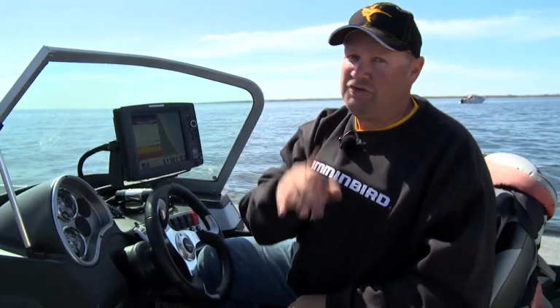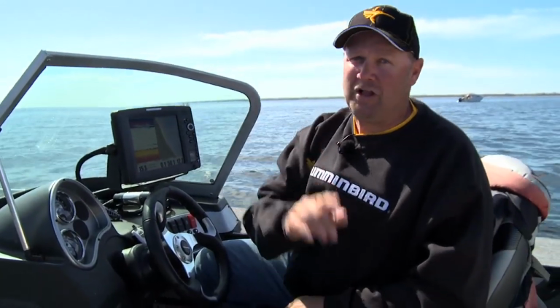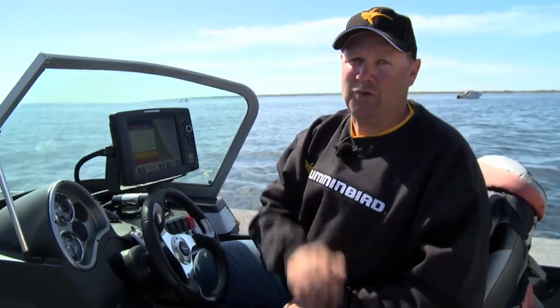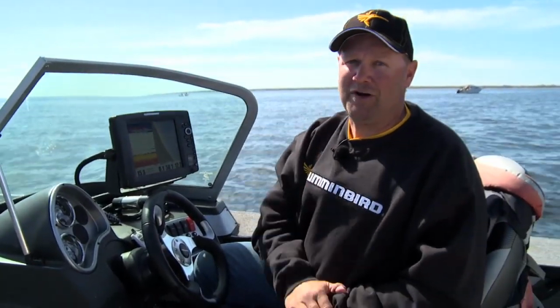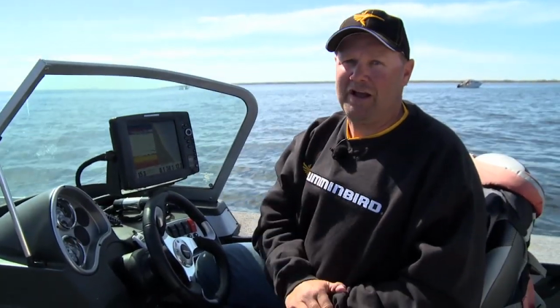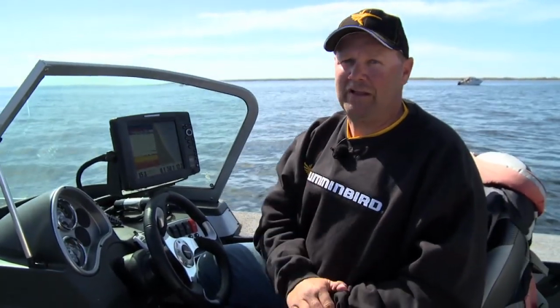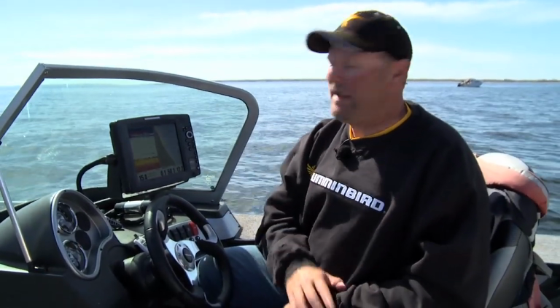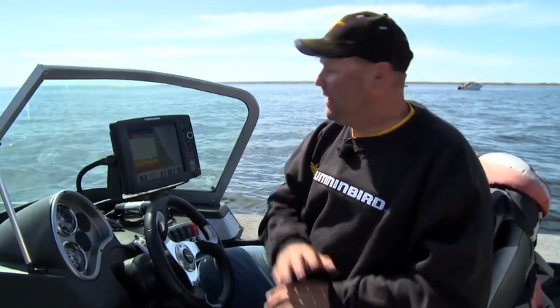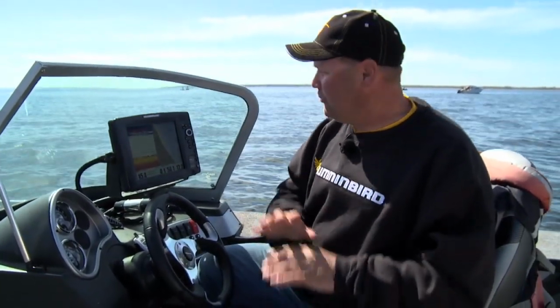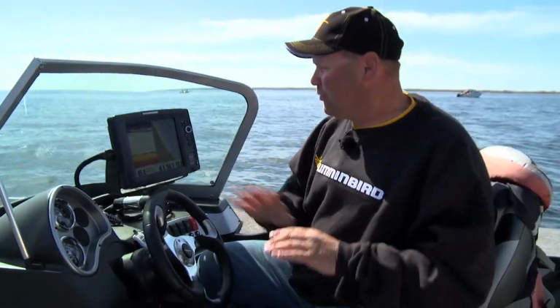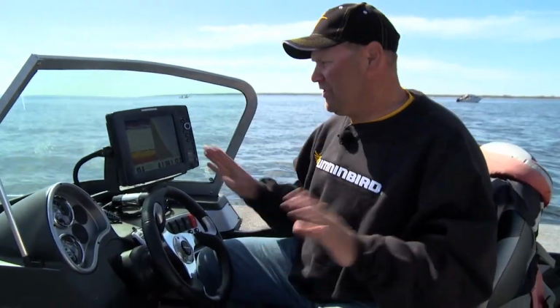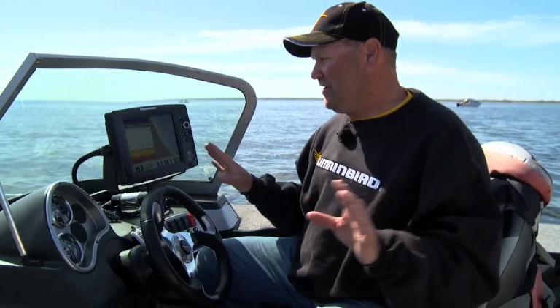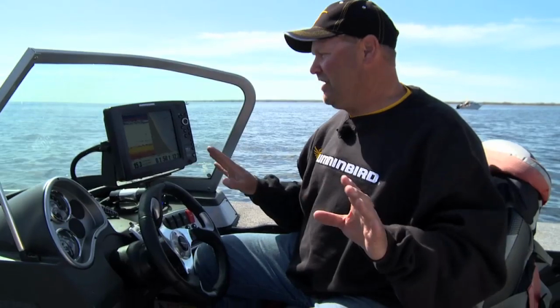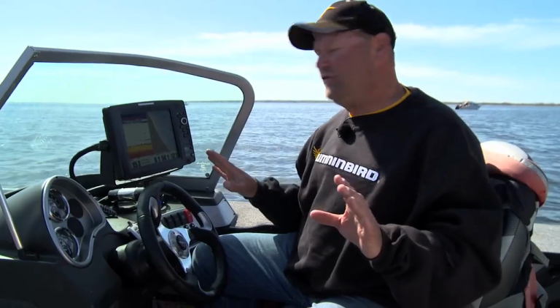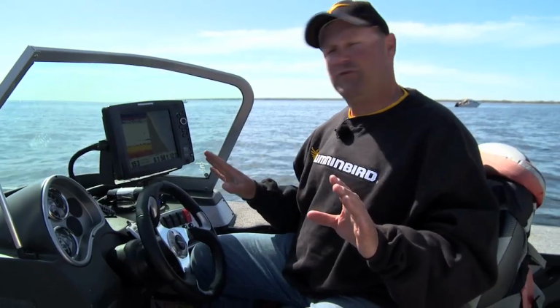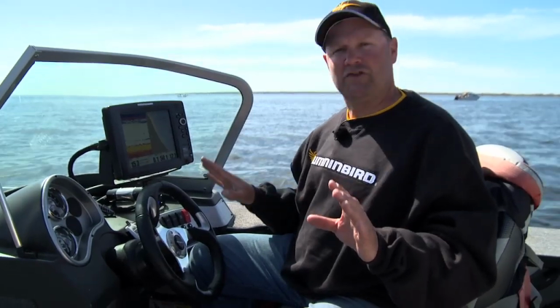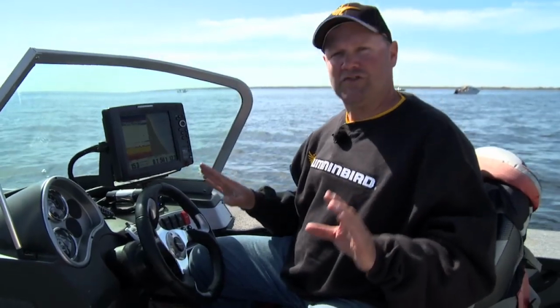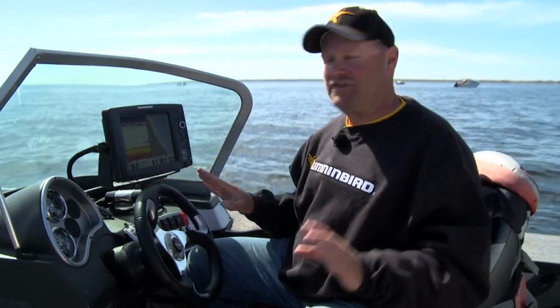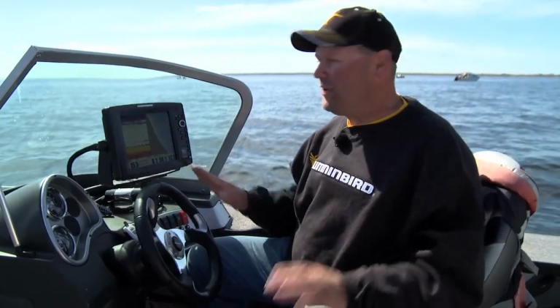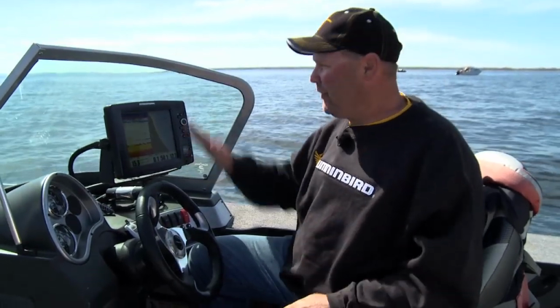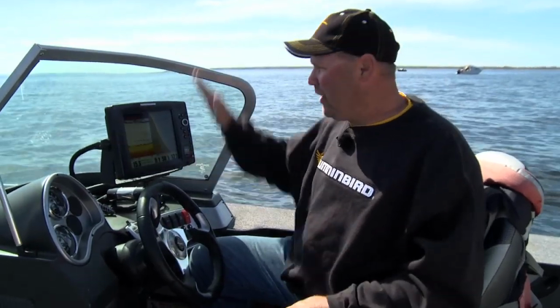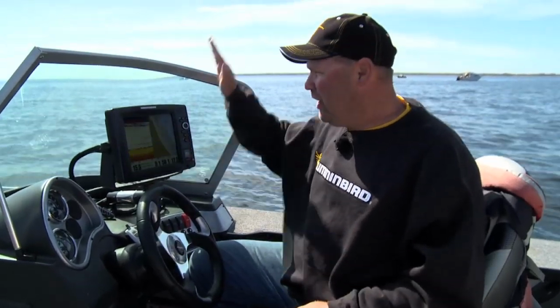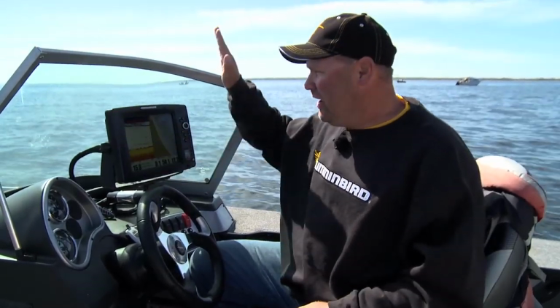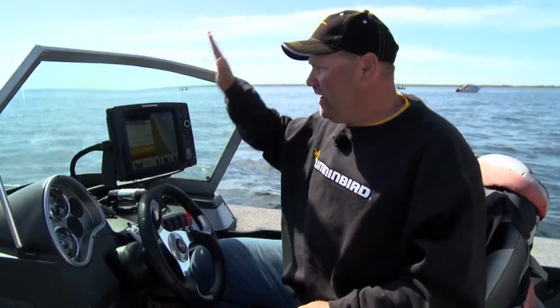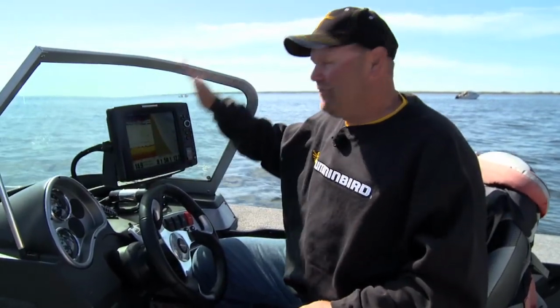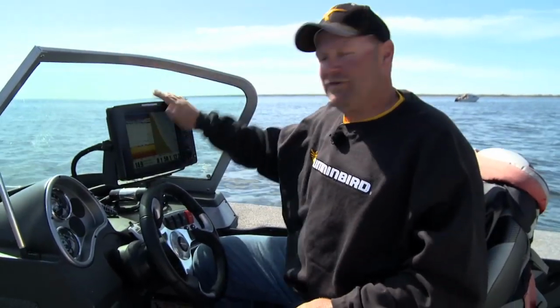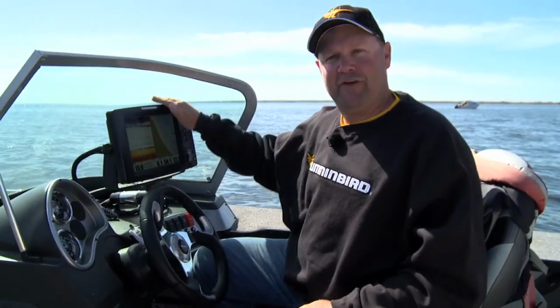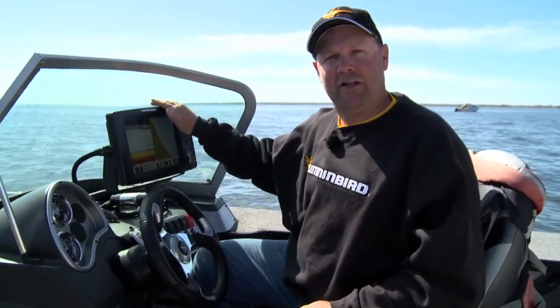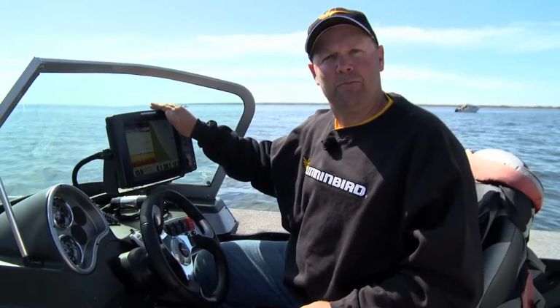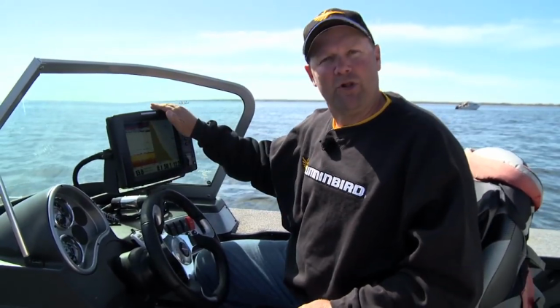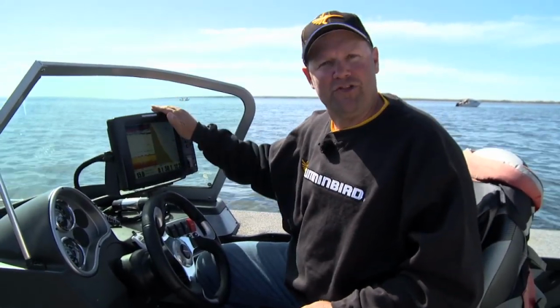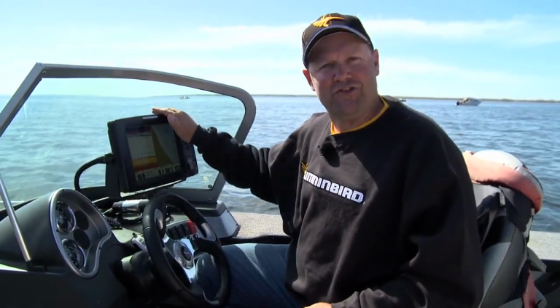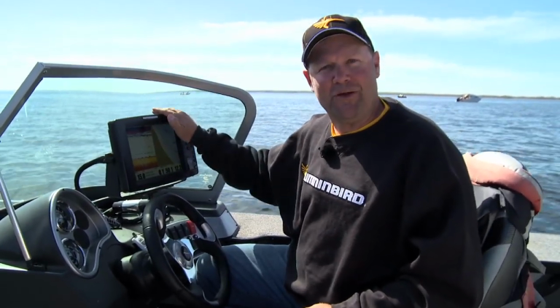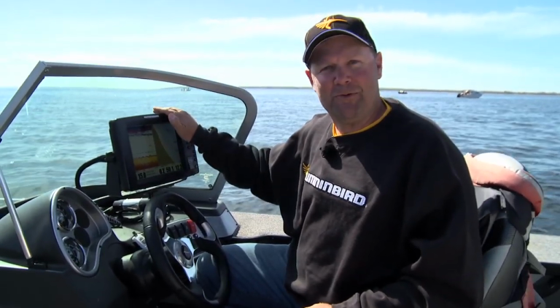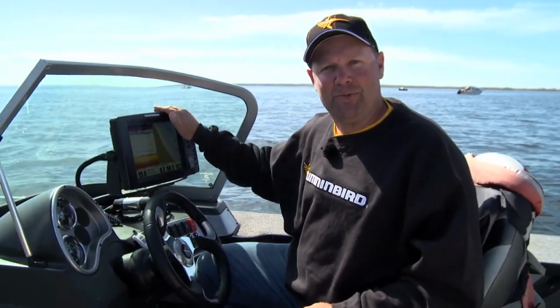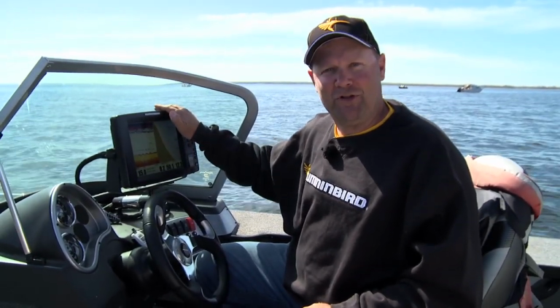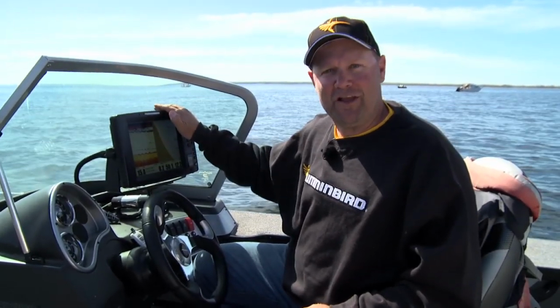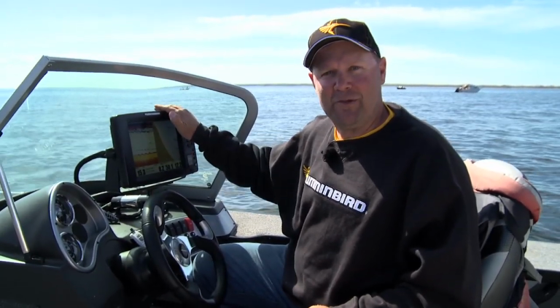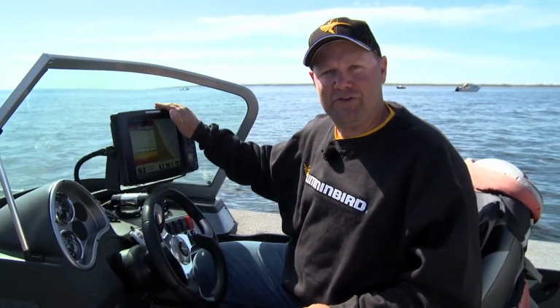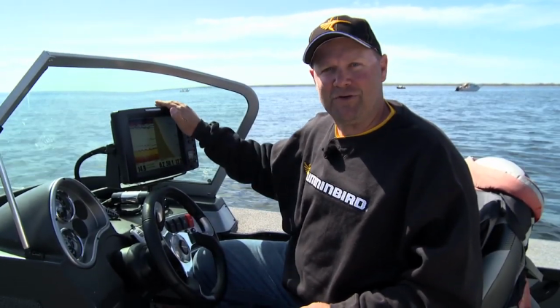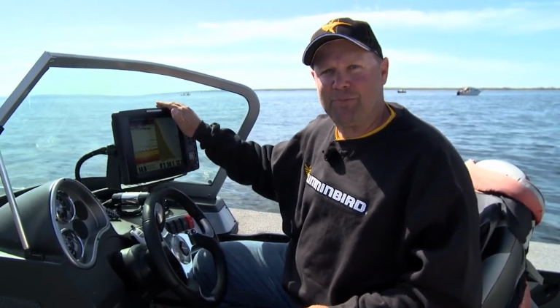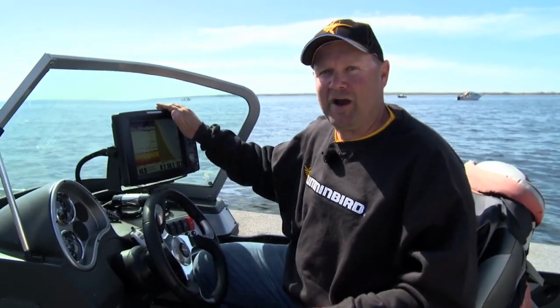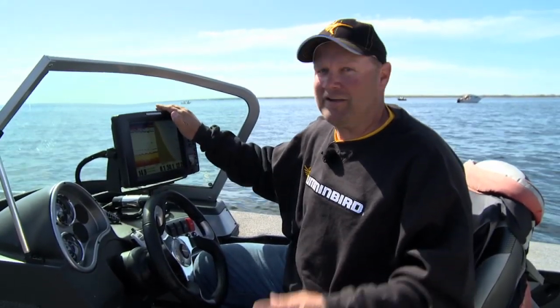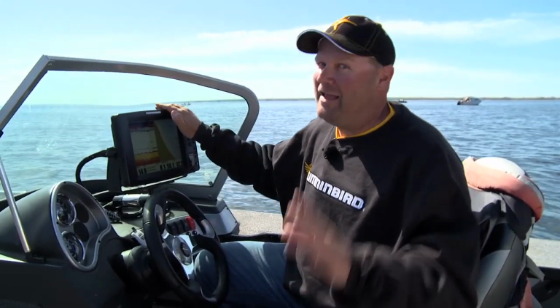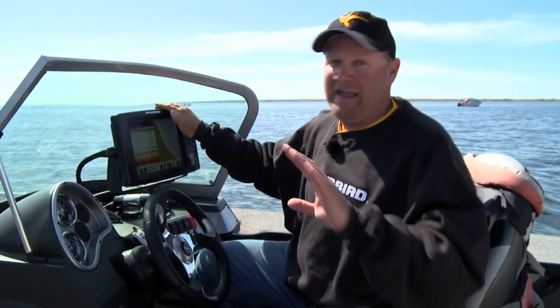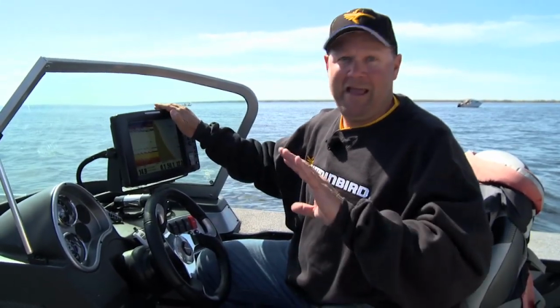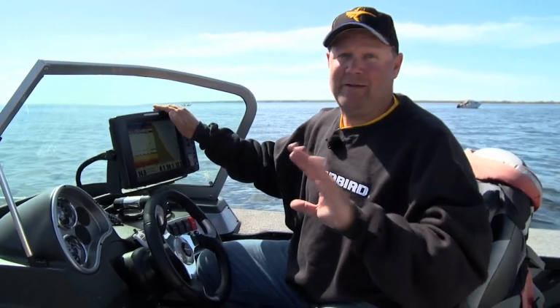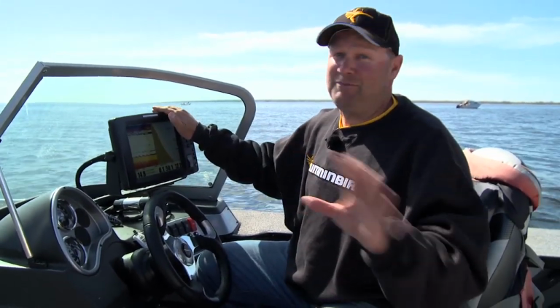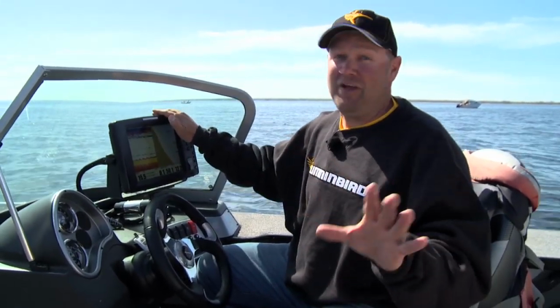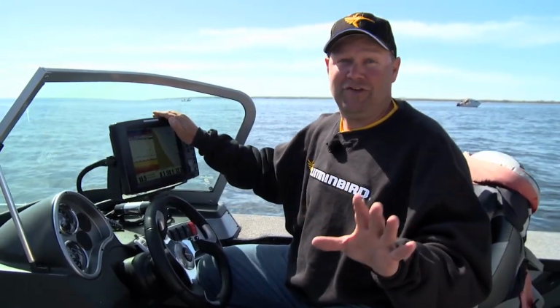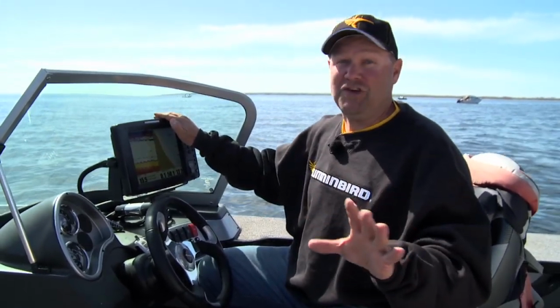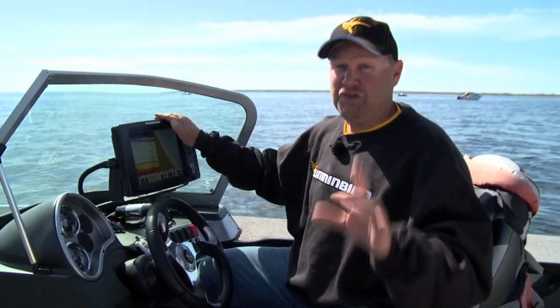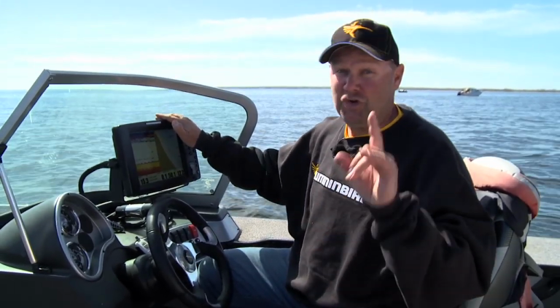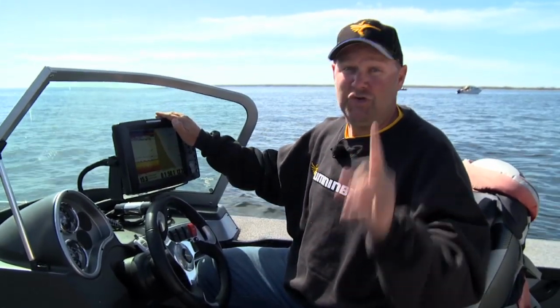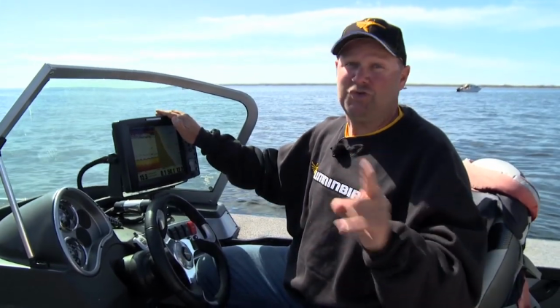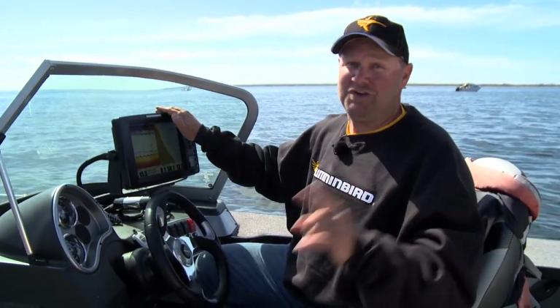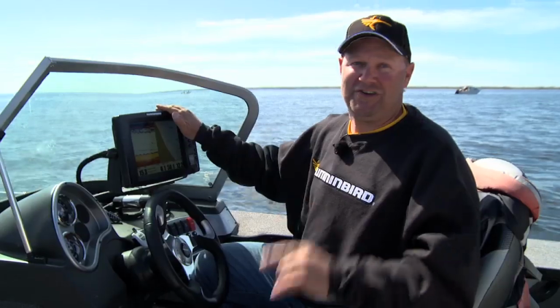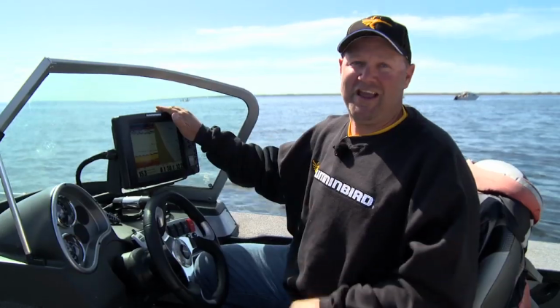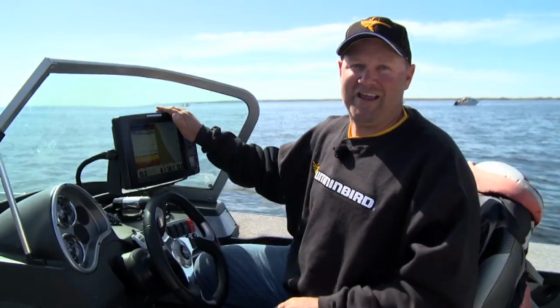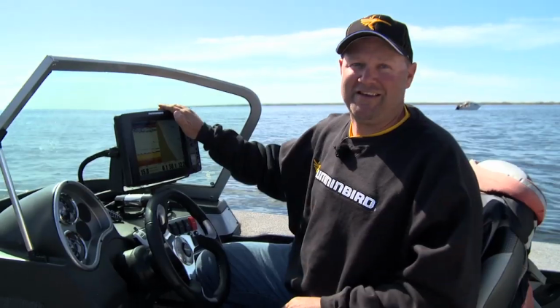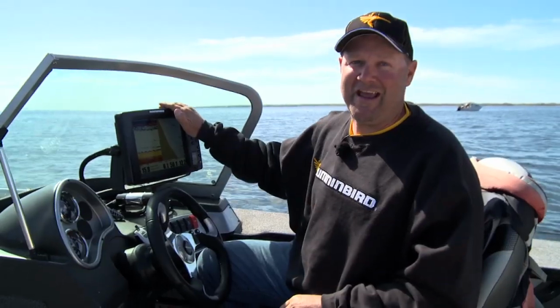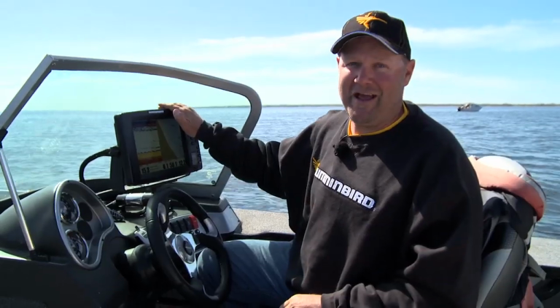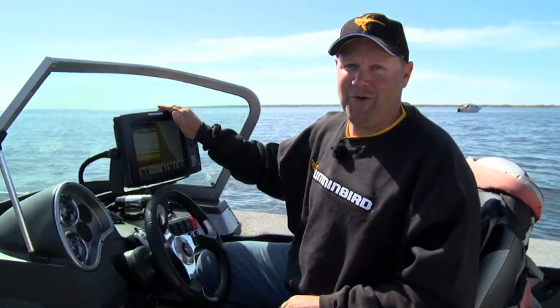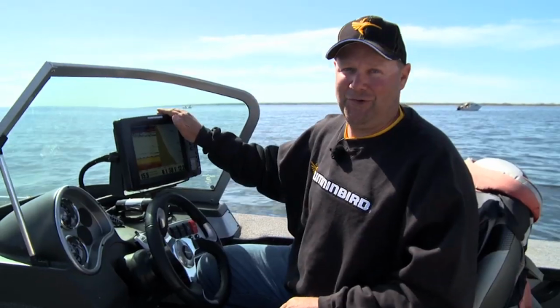Shallow water highlight — it's one of the neatest functions out there. It's available in the Humminbird LakeMaster product and I'm telling you, you'll use it day in, day out.